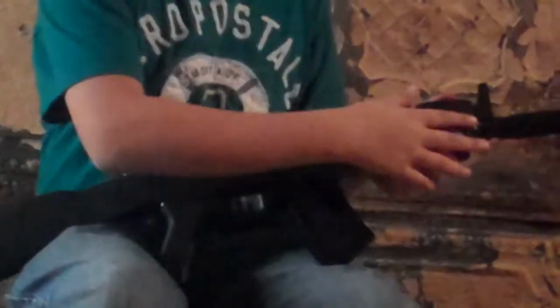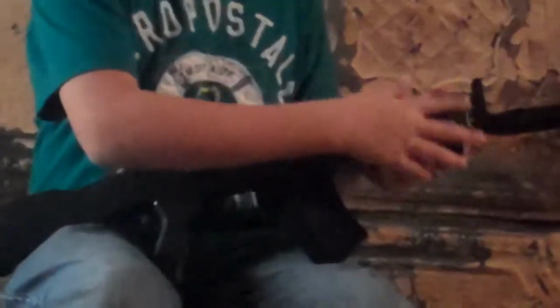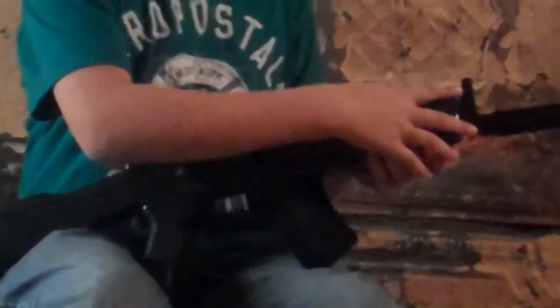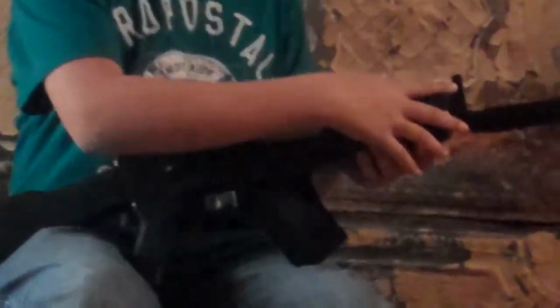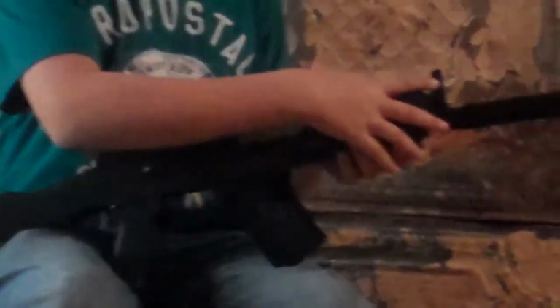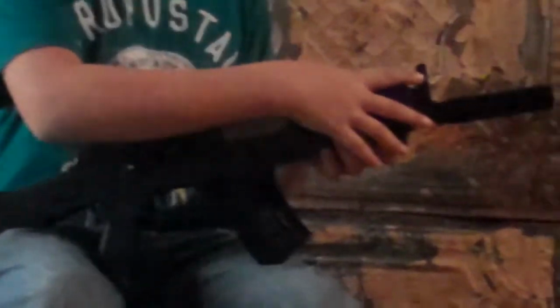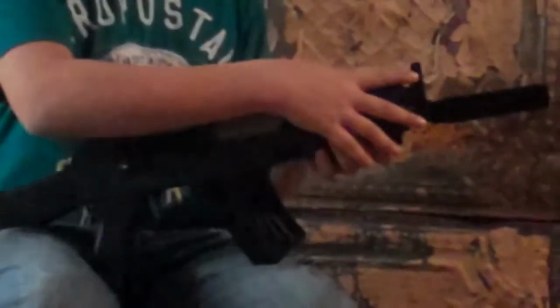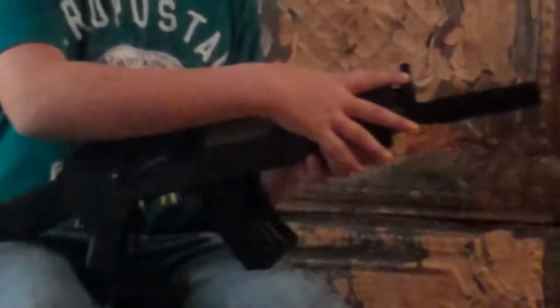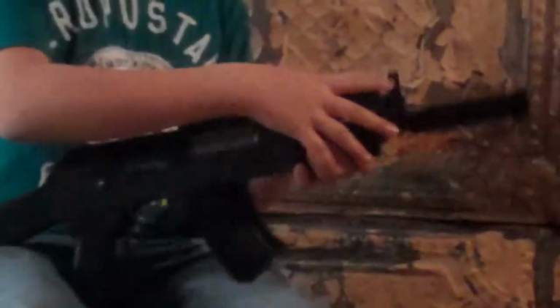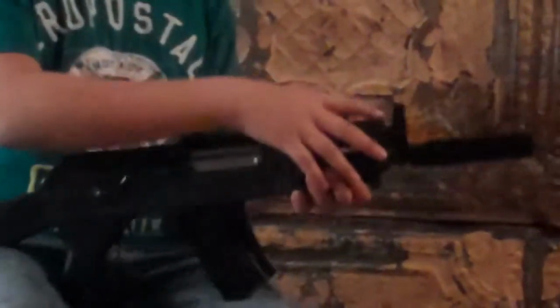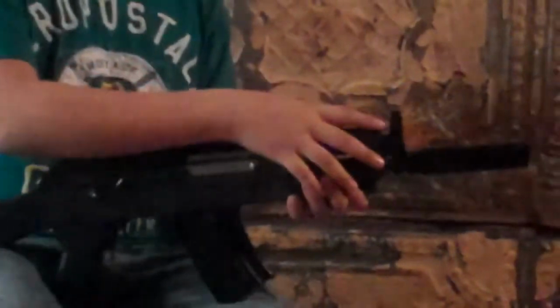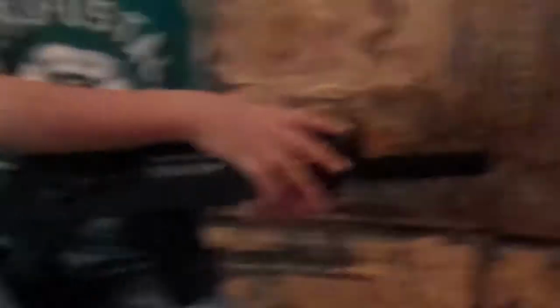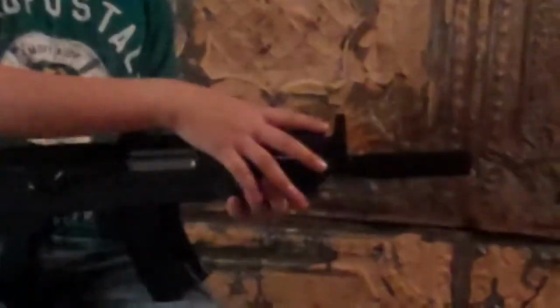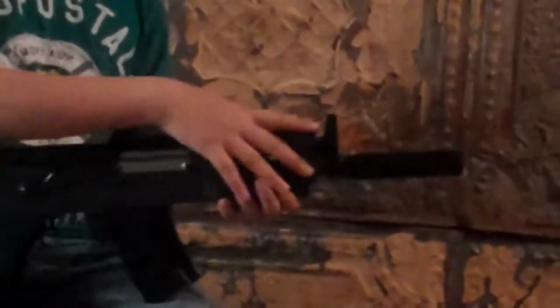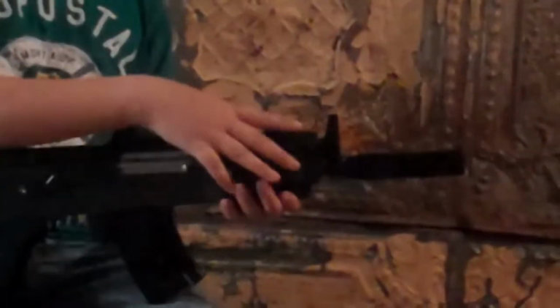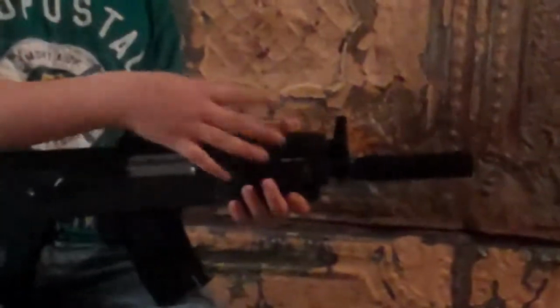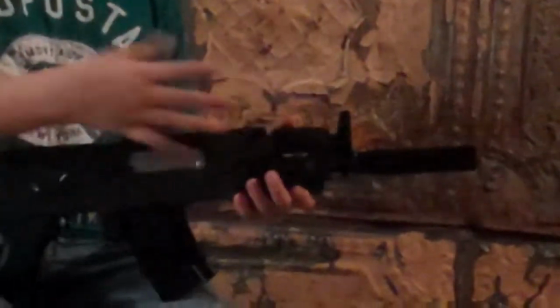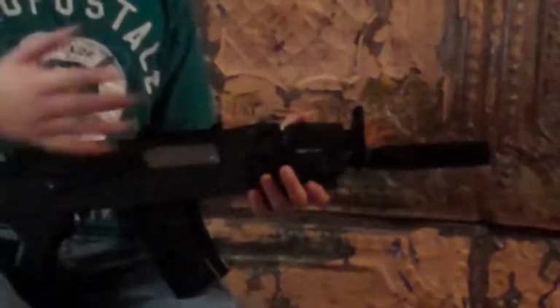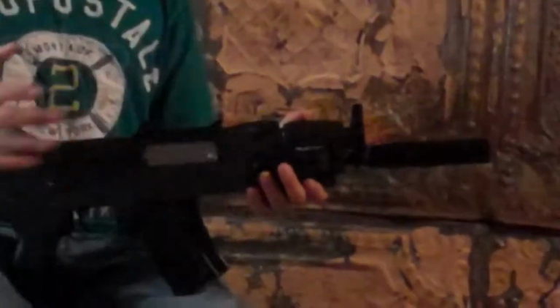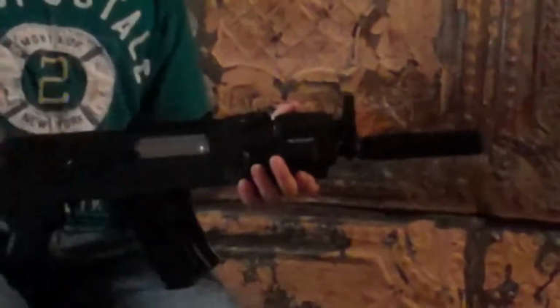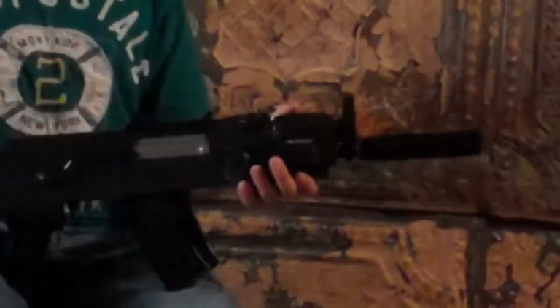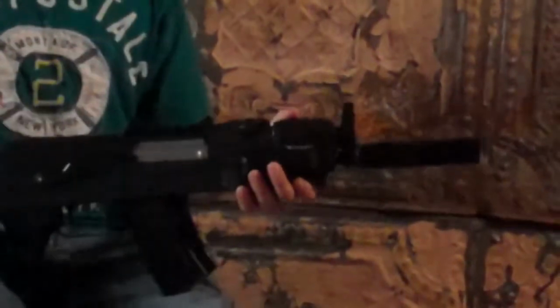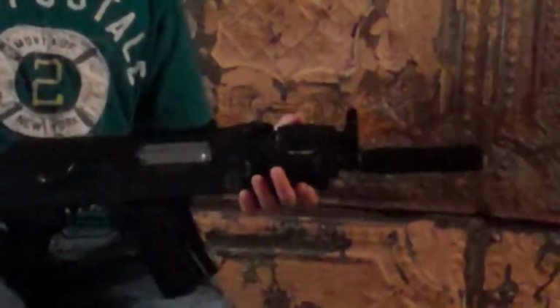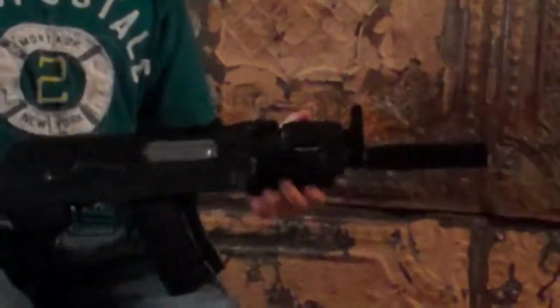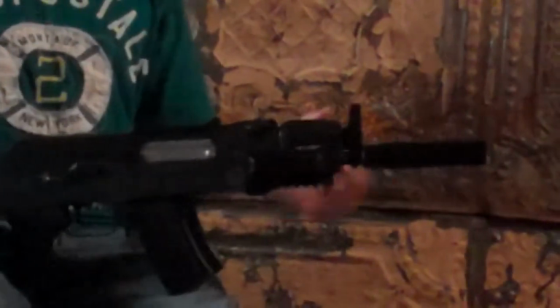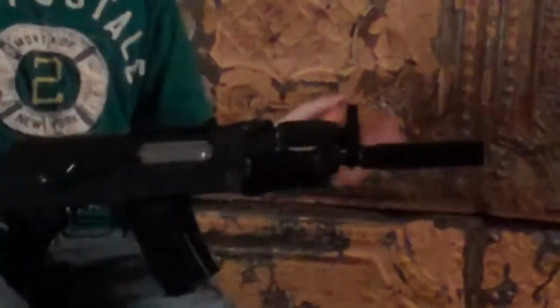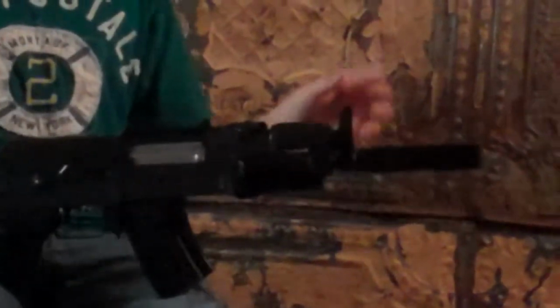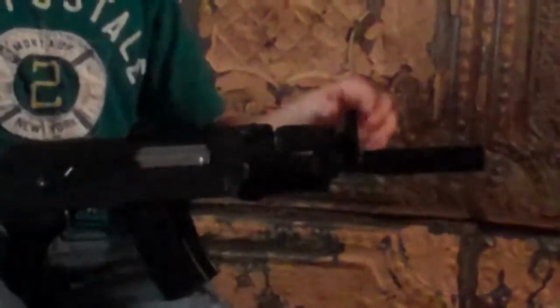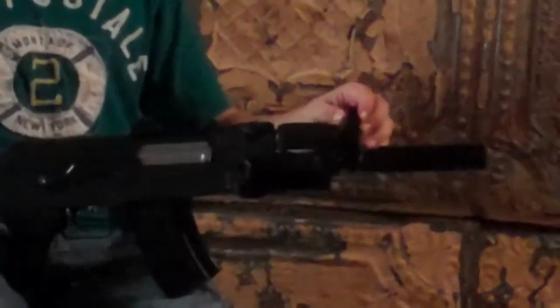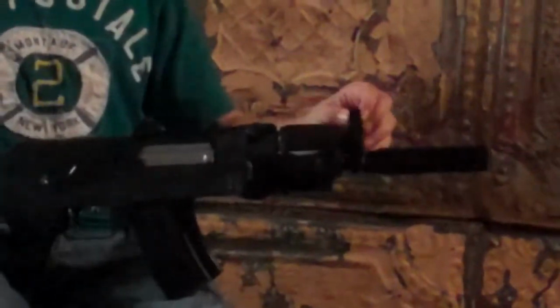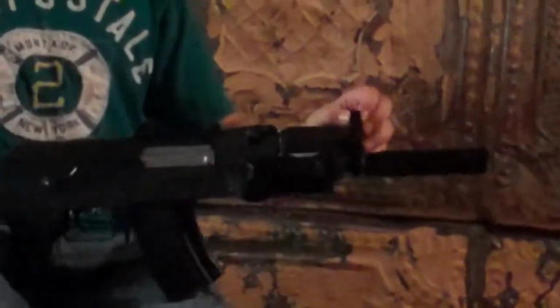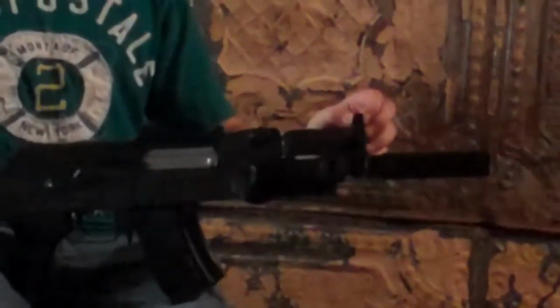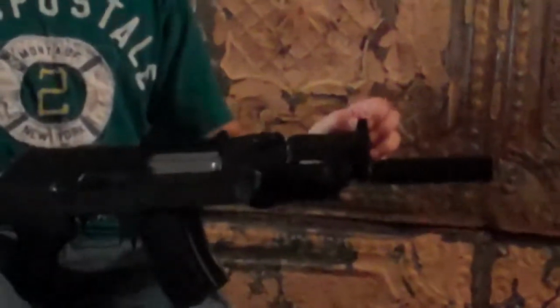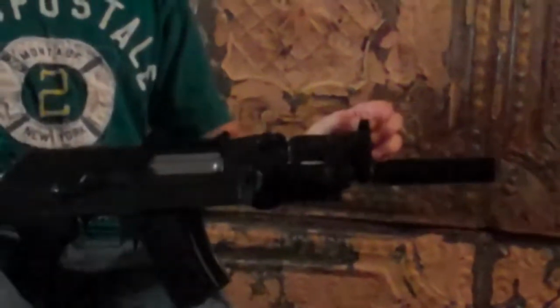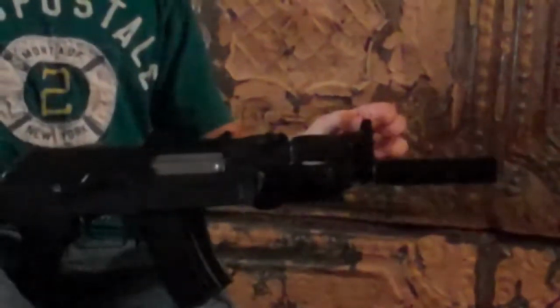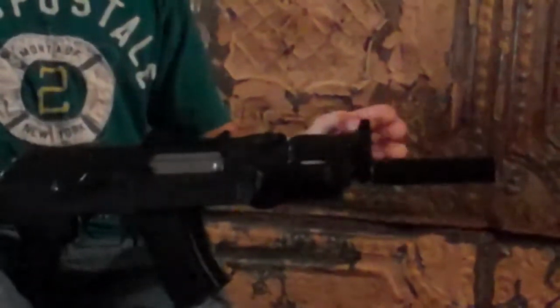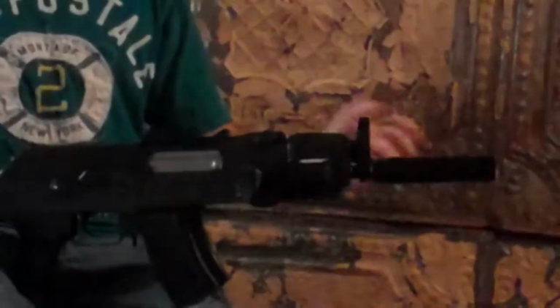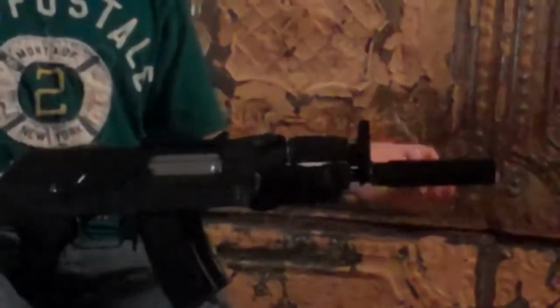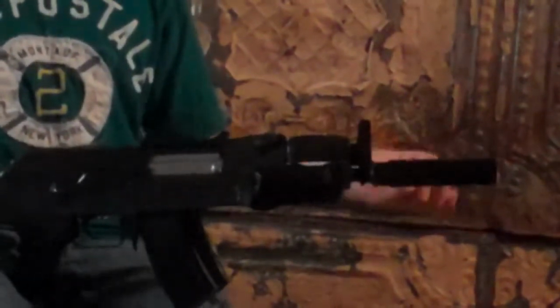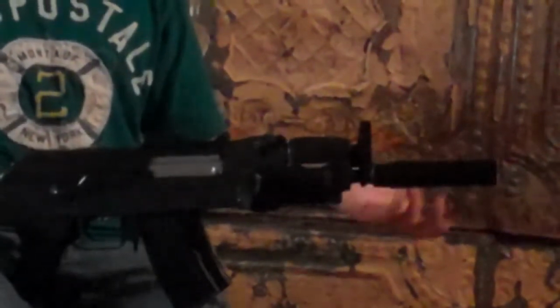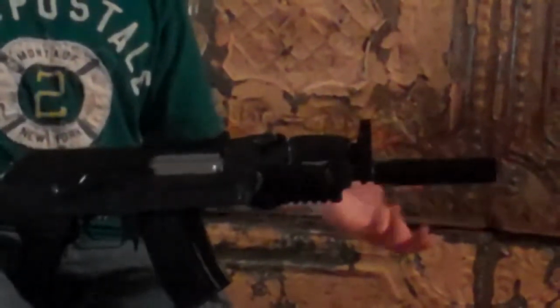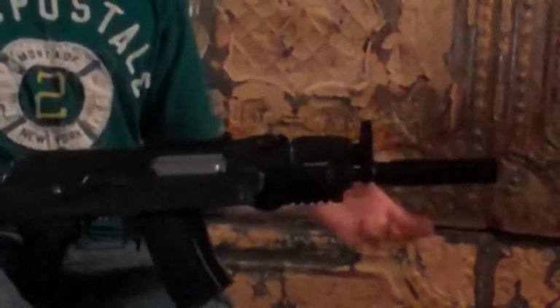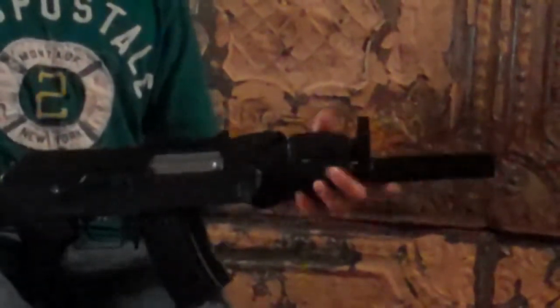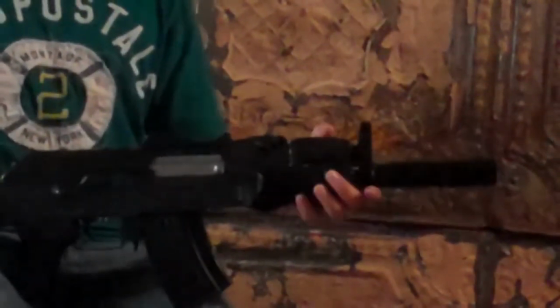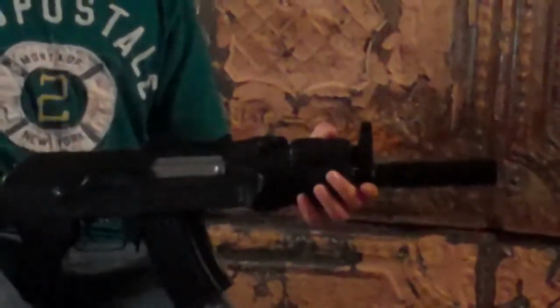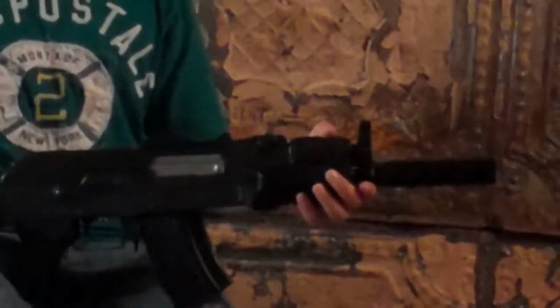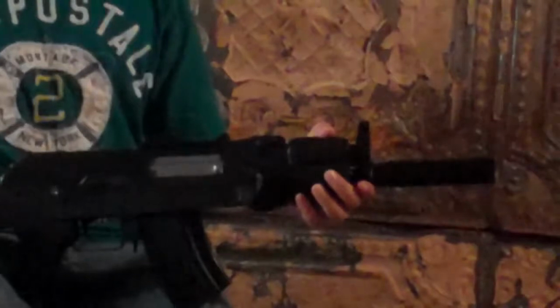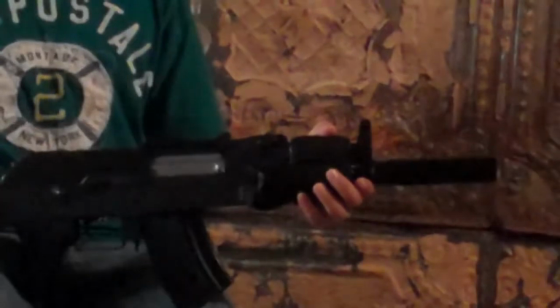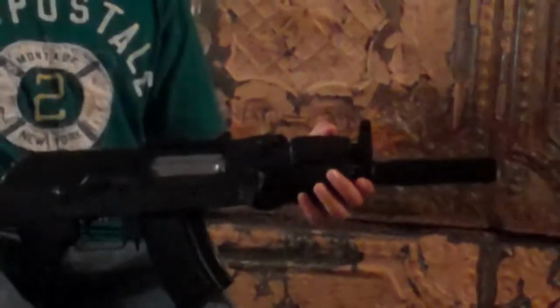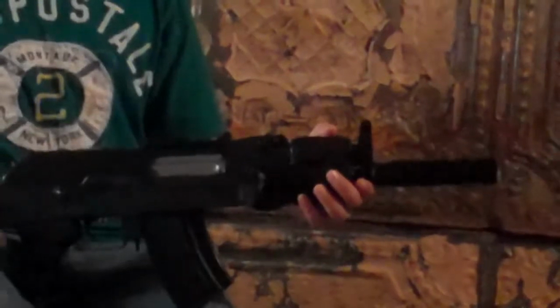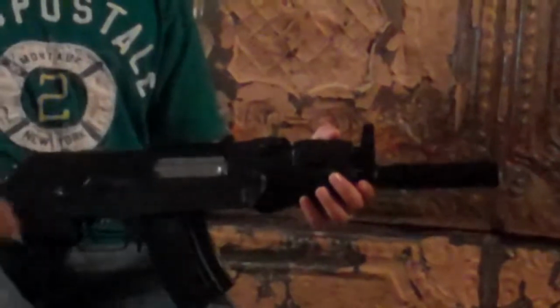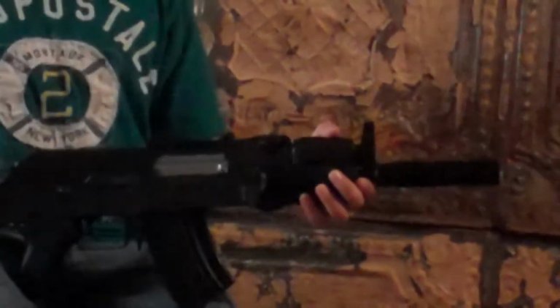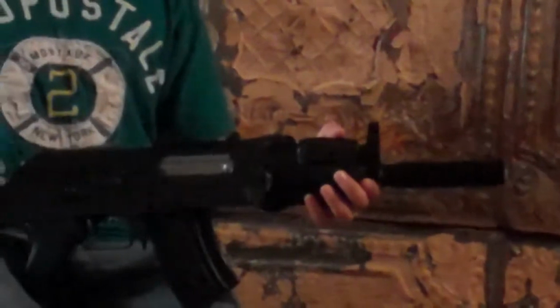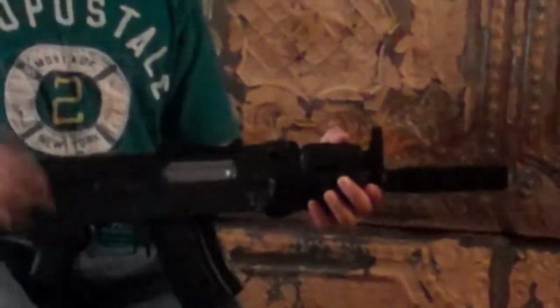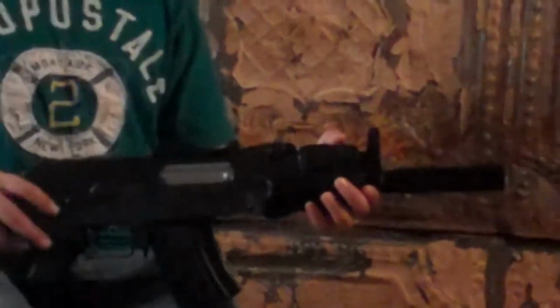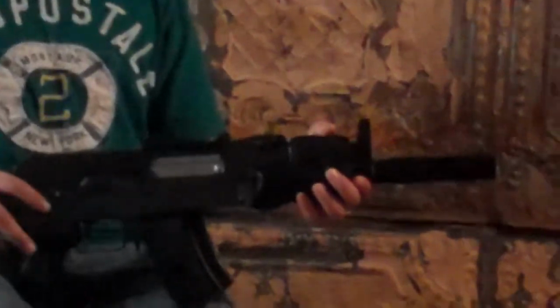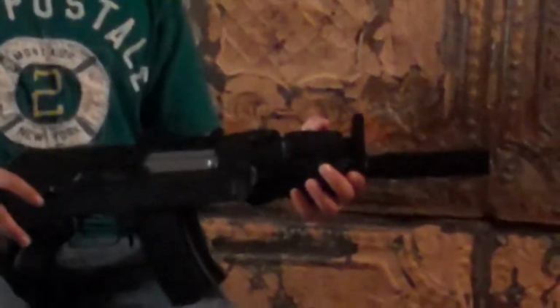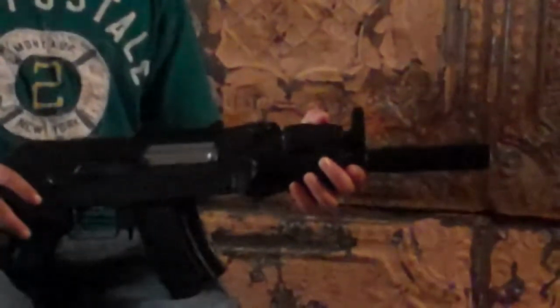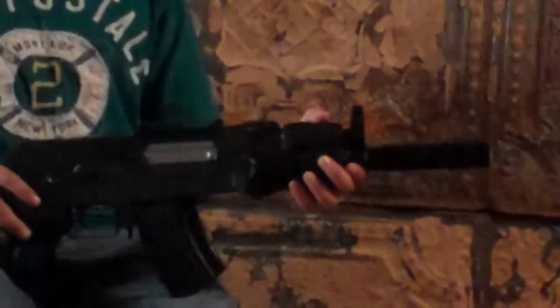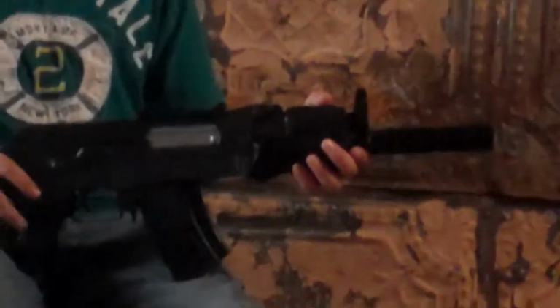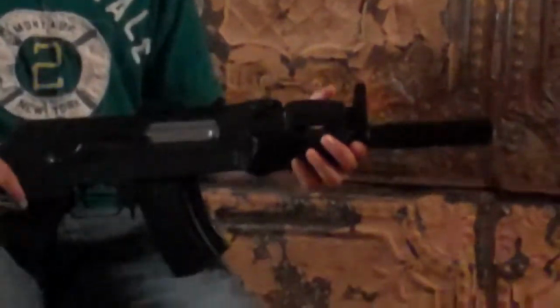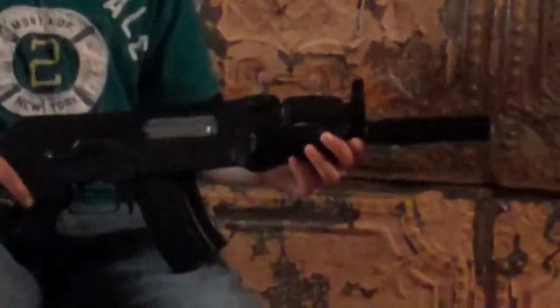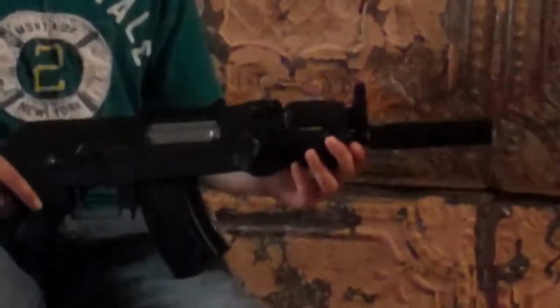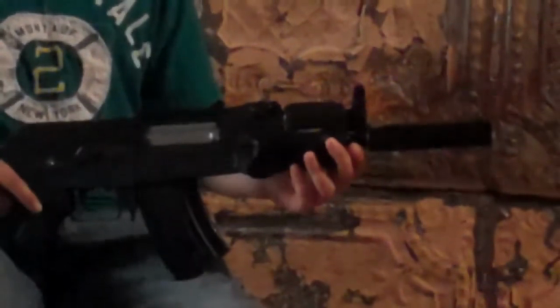Front sight comes with a sight adjustment tool. Don't use it — it's not that big. Ideally, you don't need to adjust it.